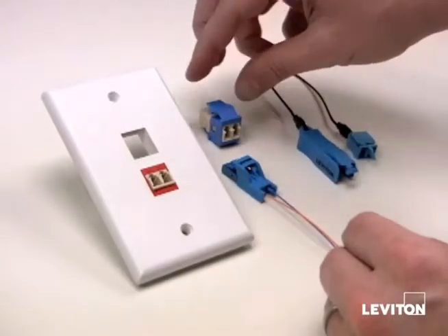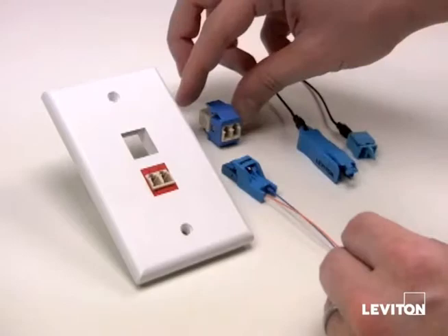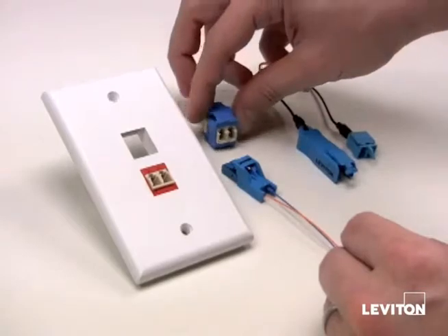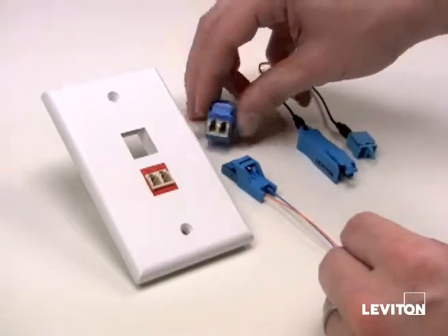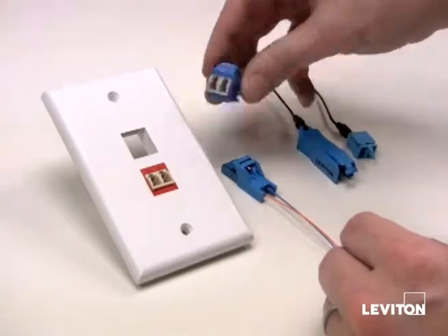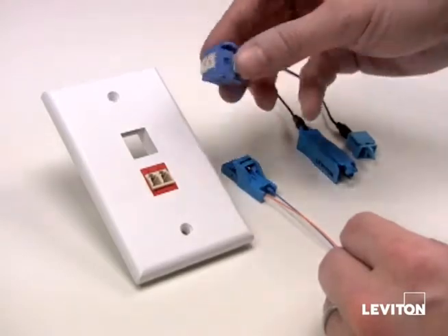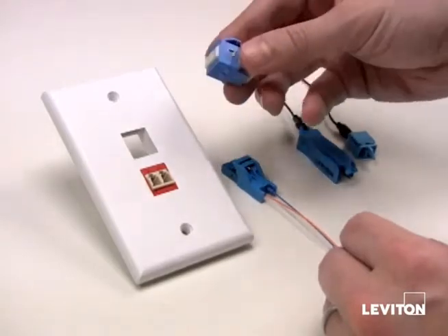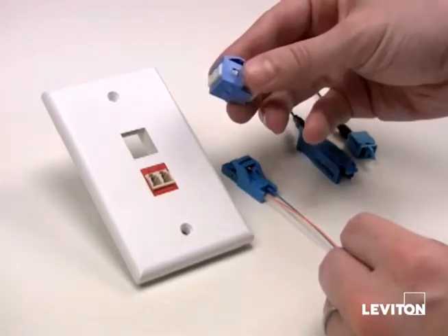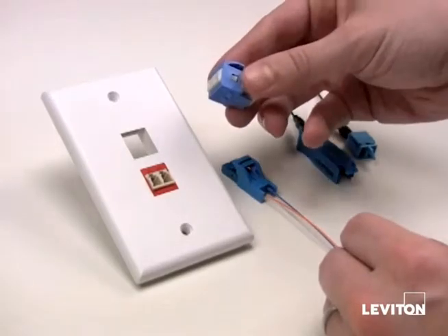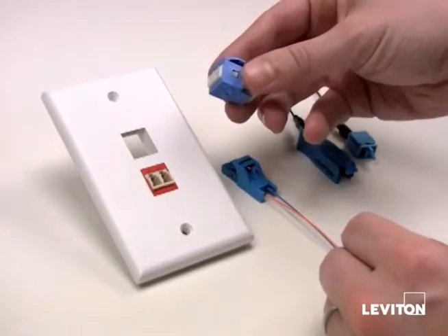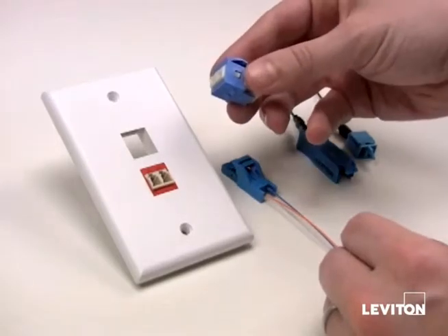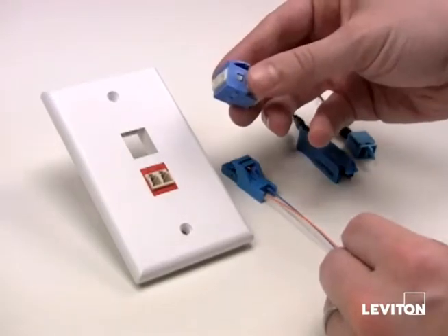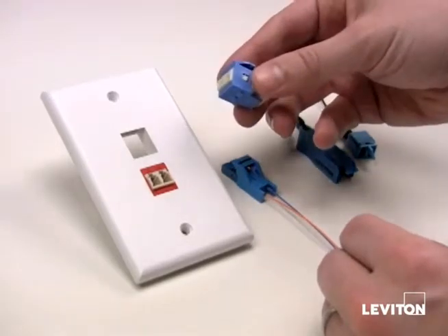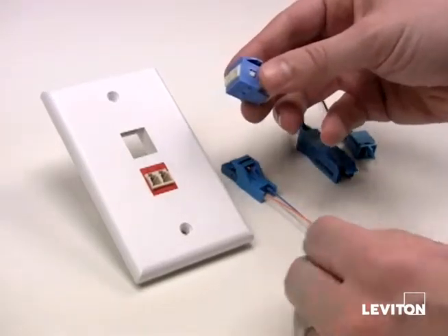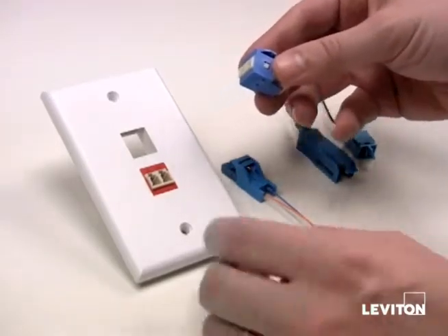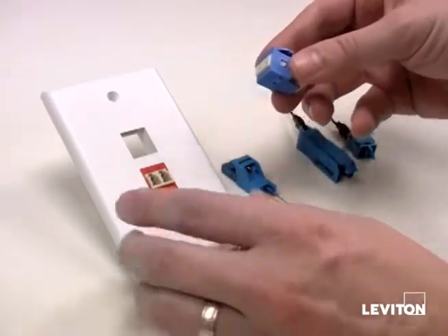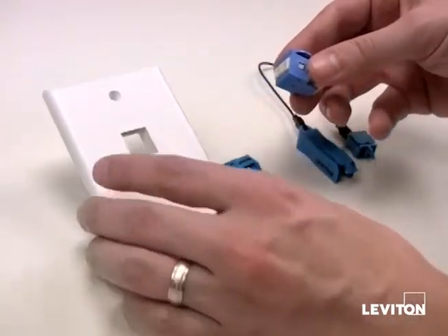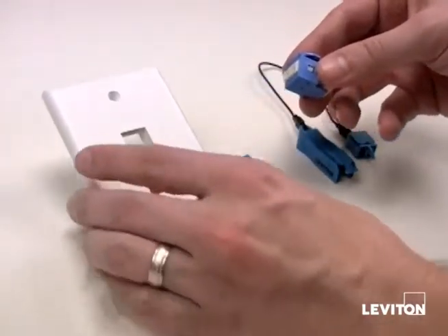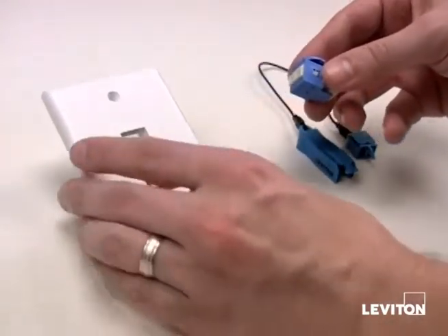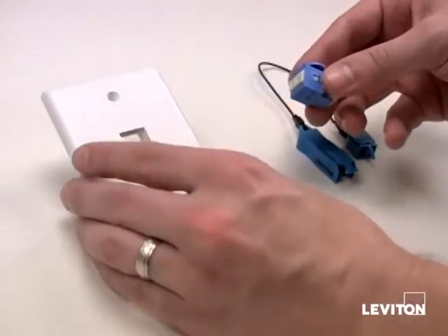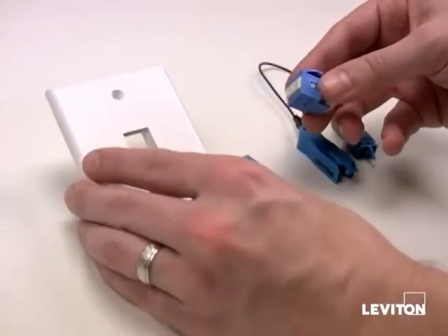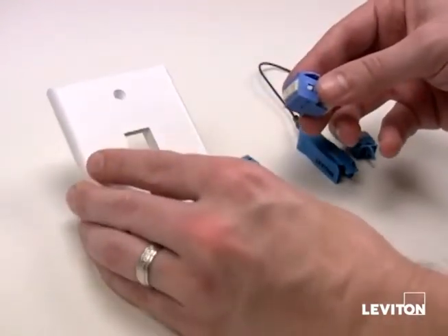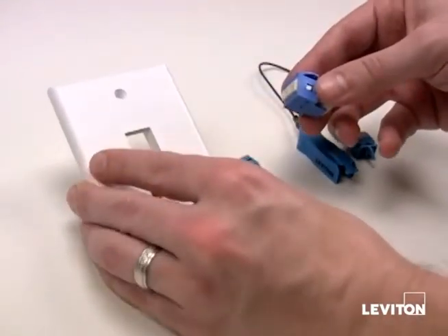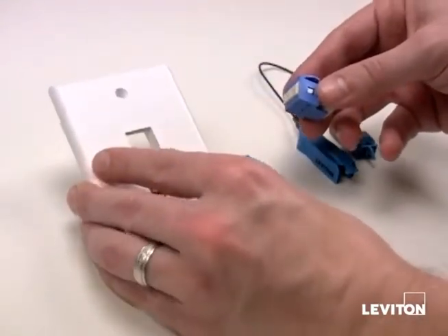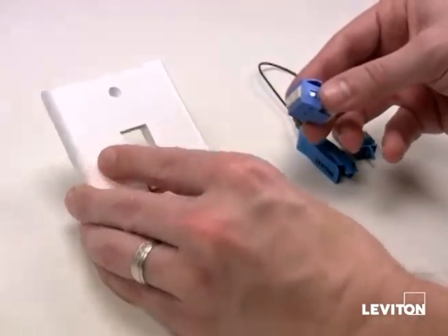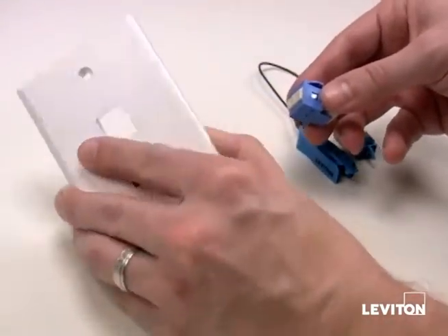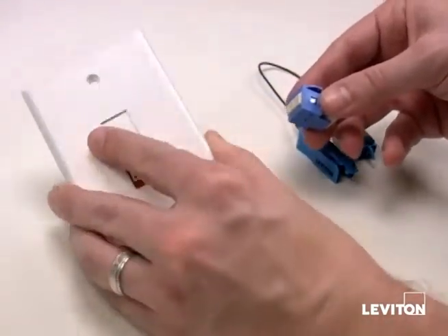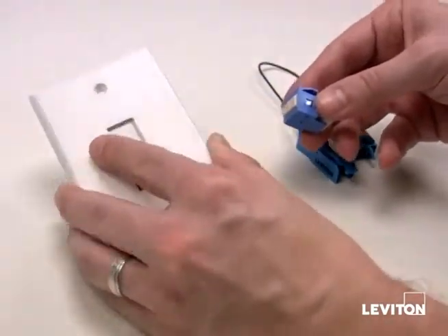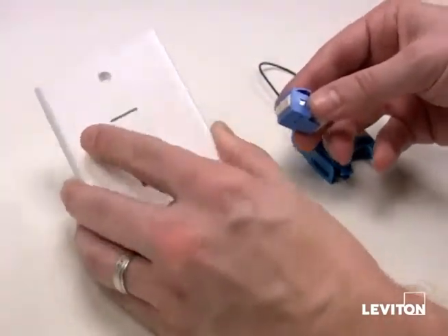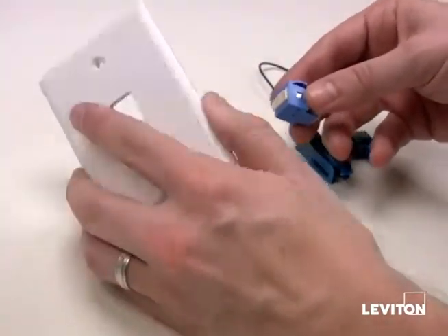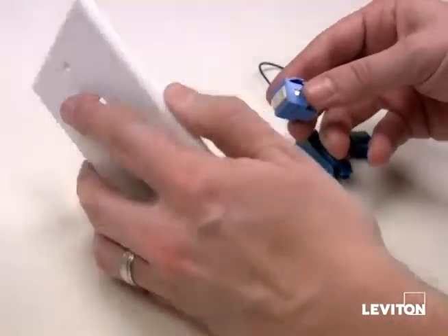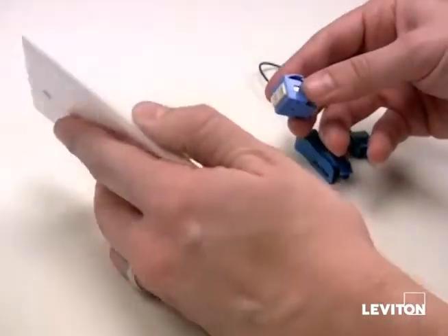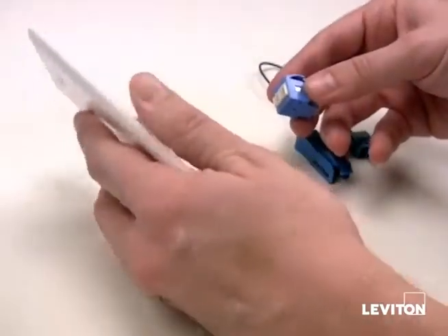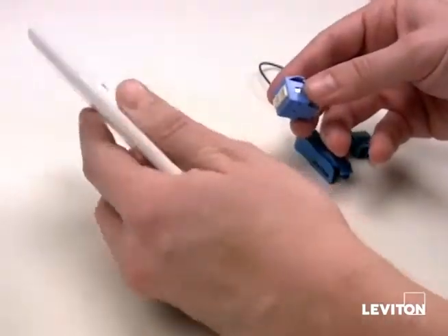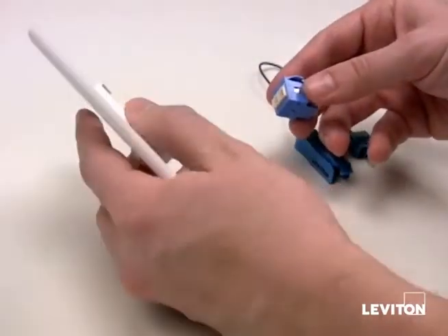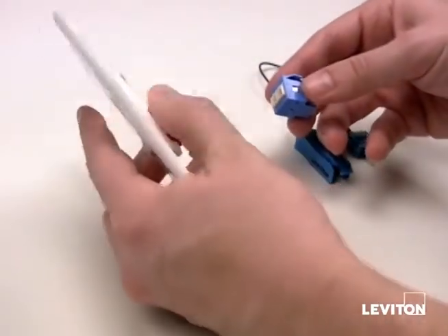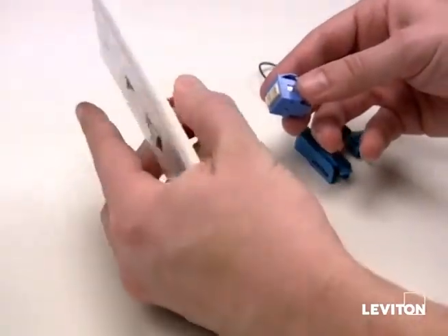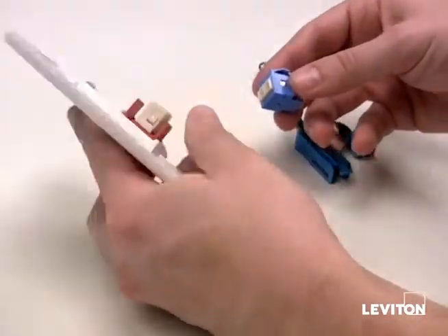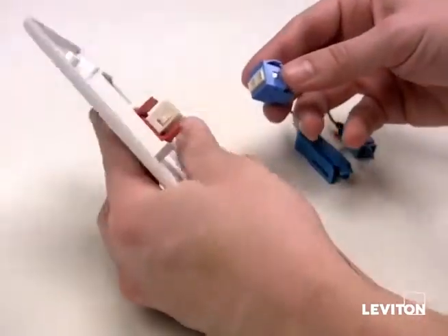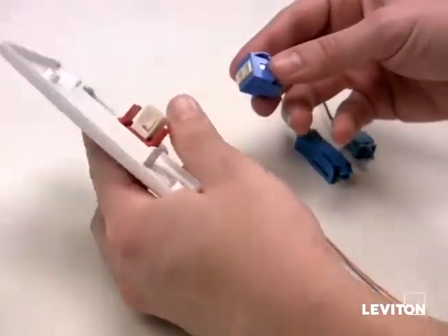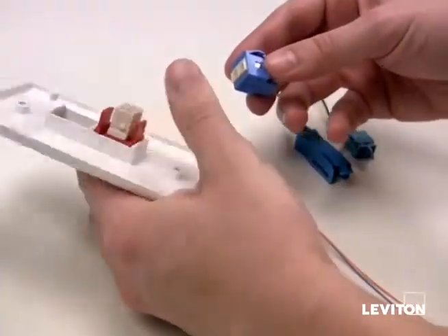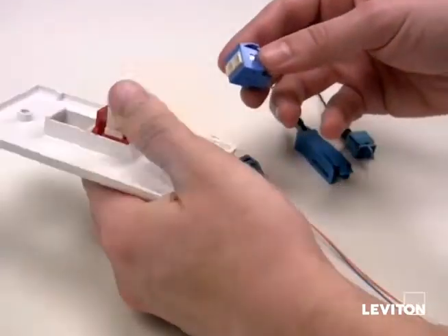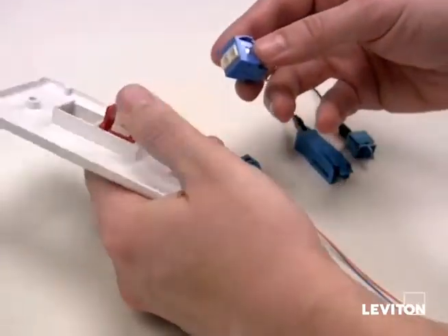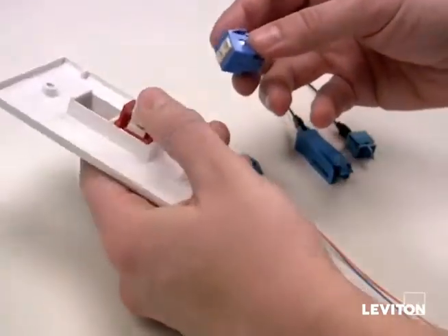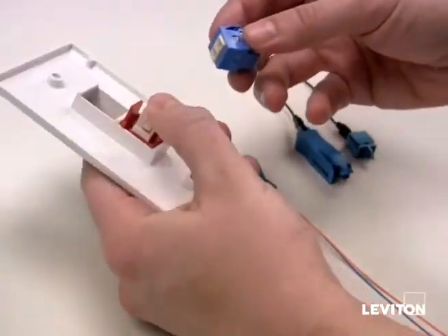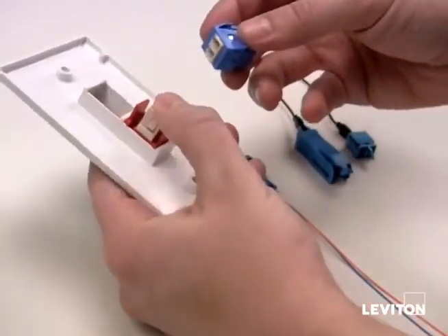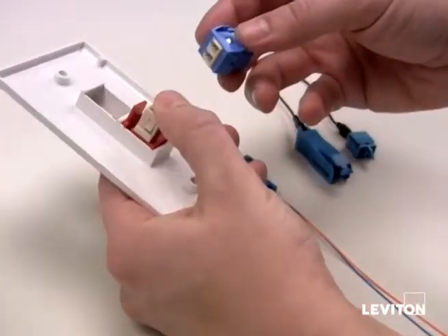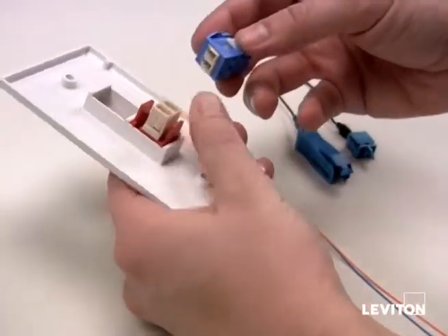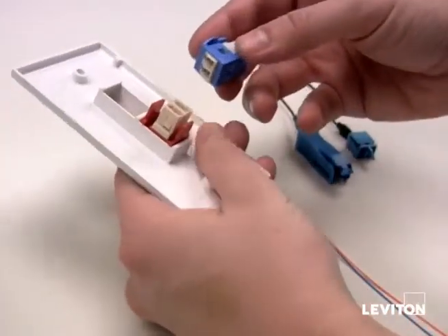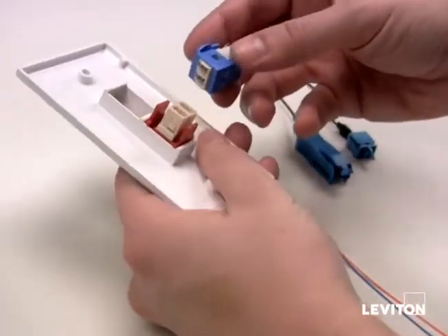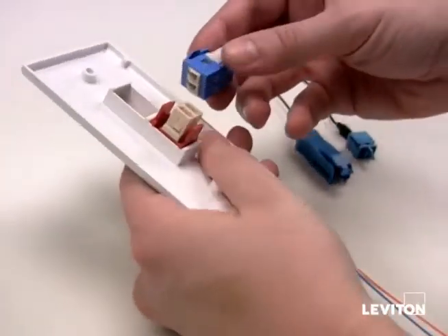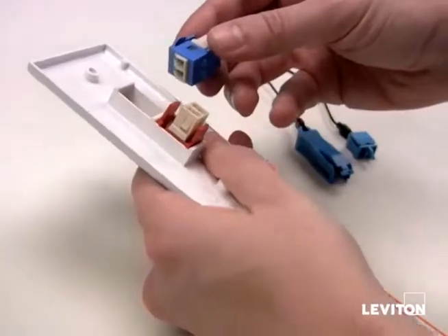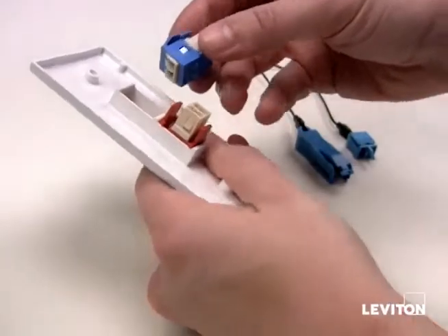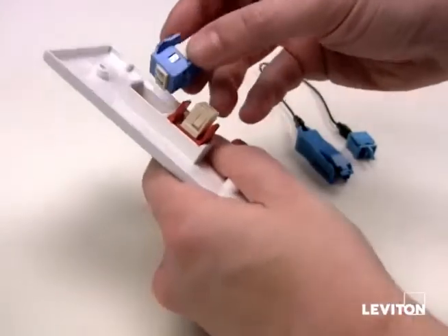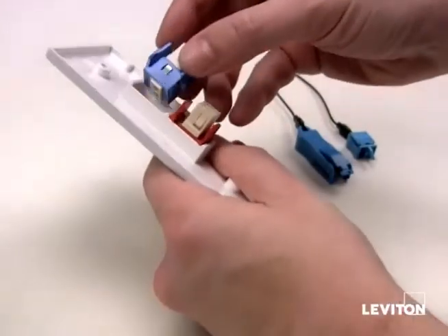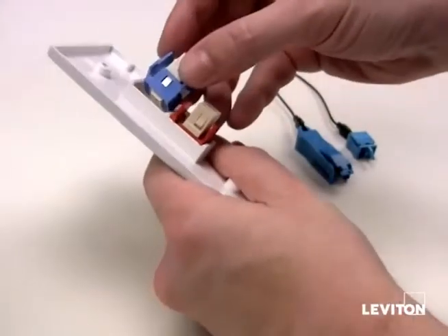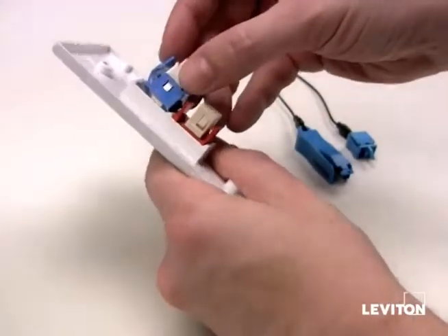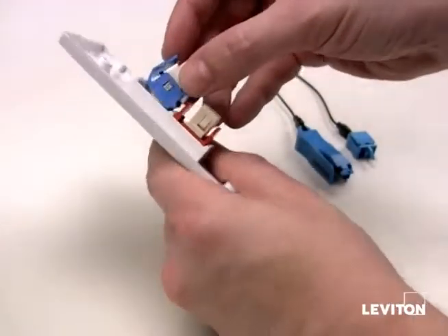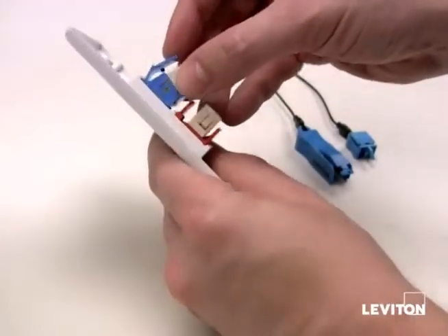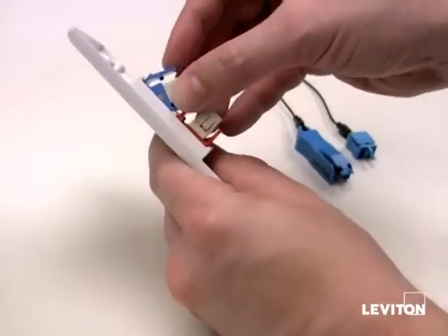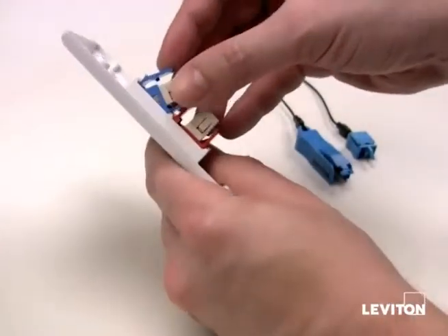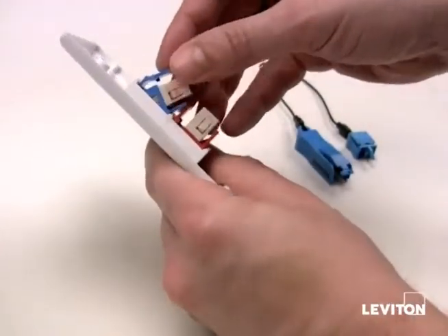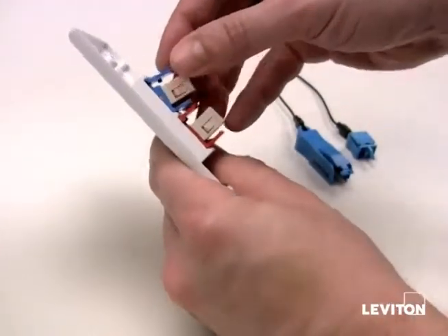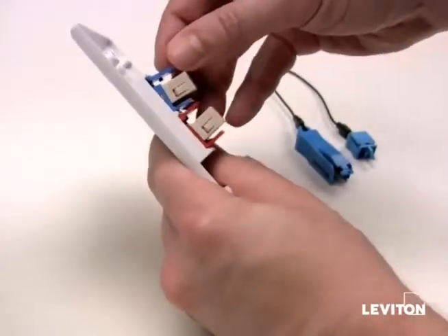Insert the LC Quickport adapter into the faceplate, starting with the bottom. Then snap into place.